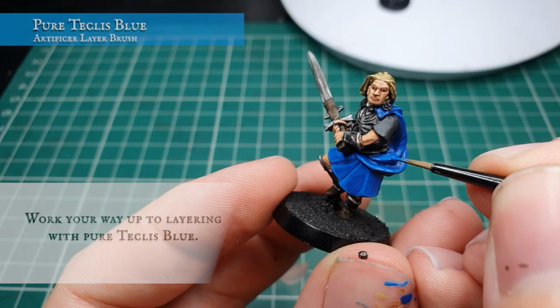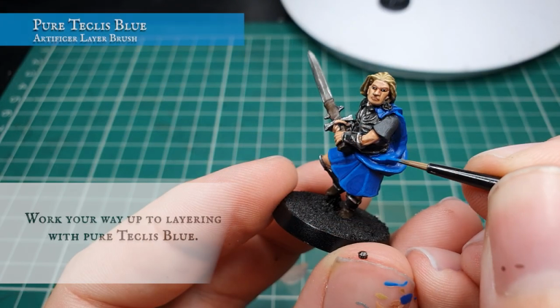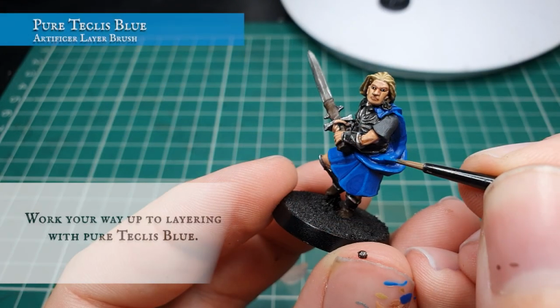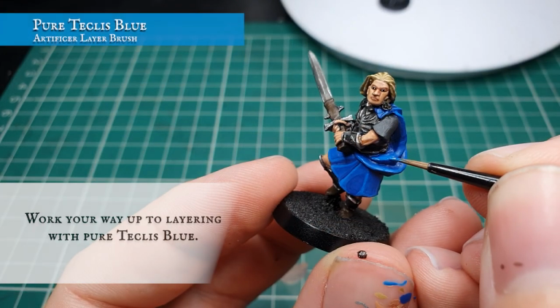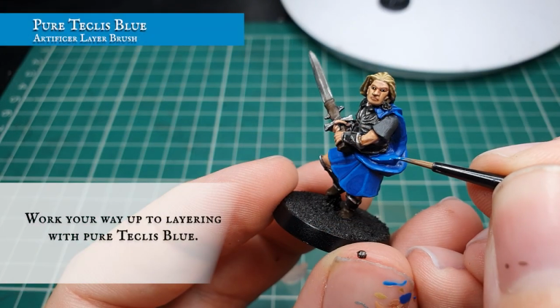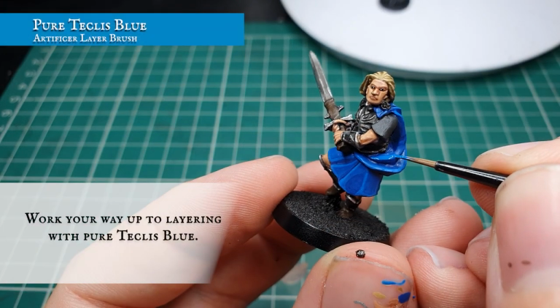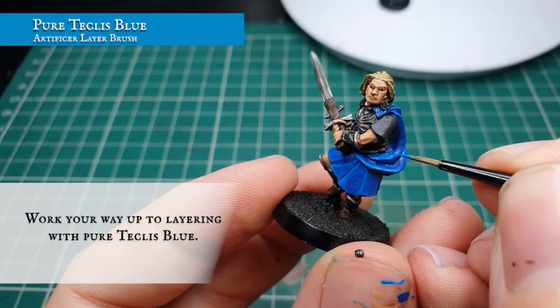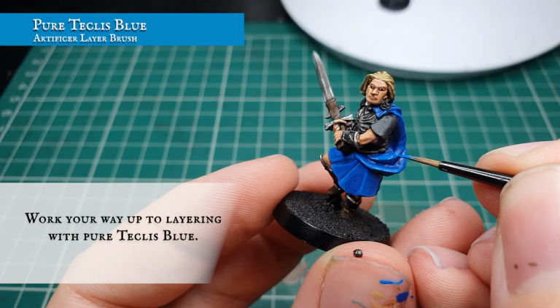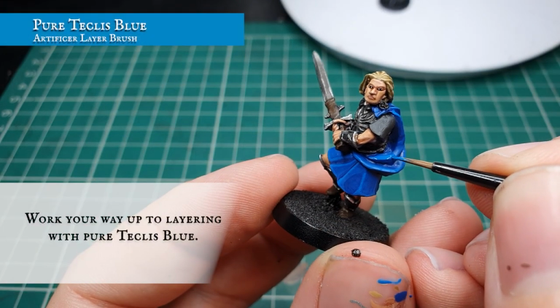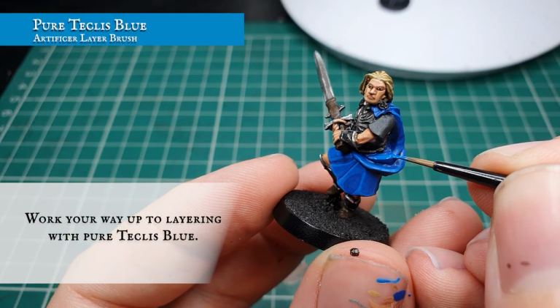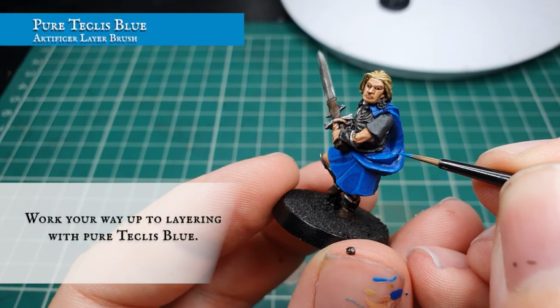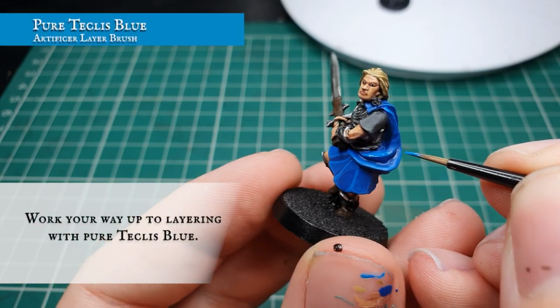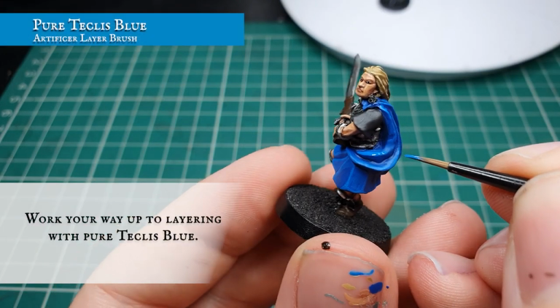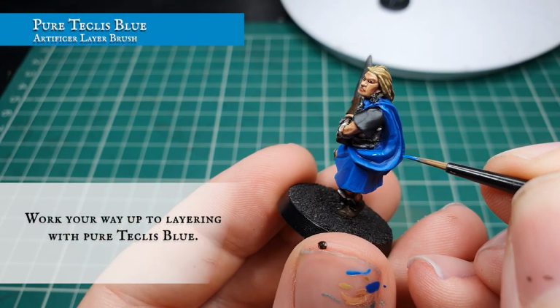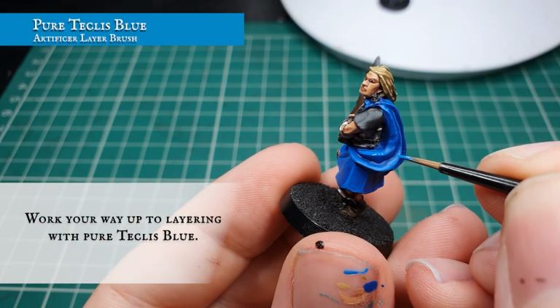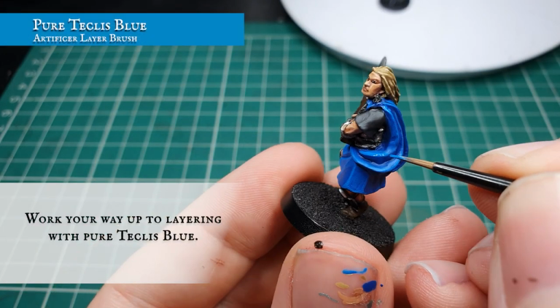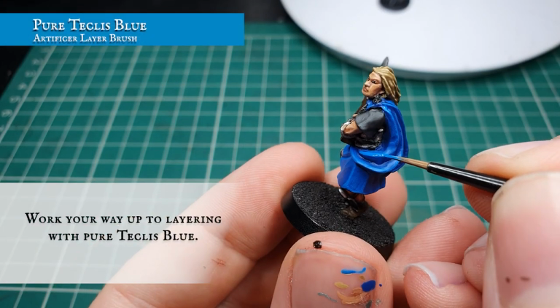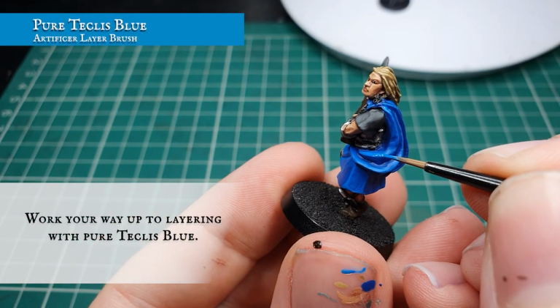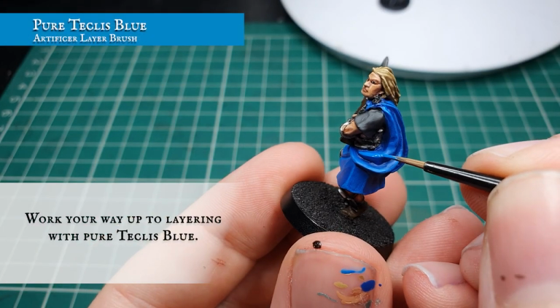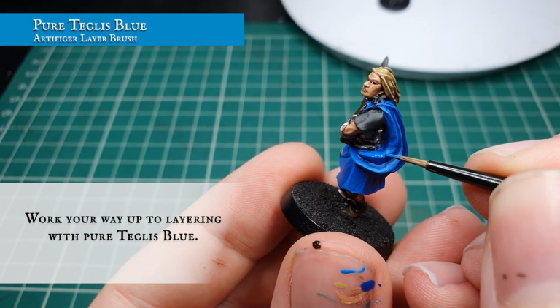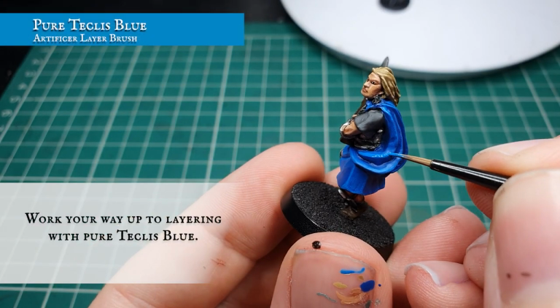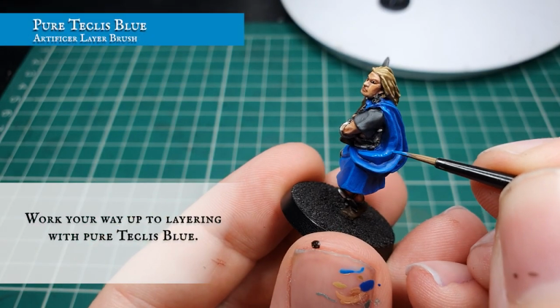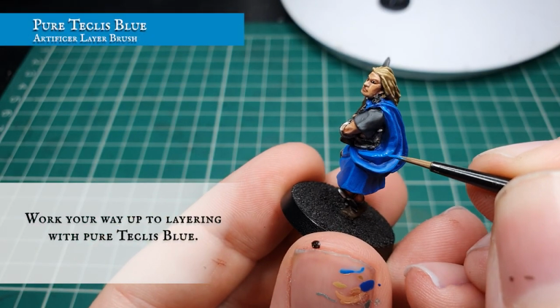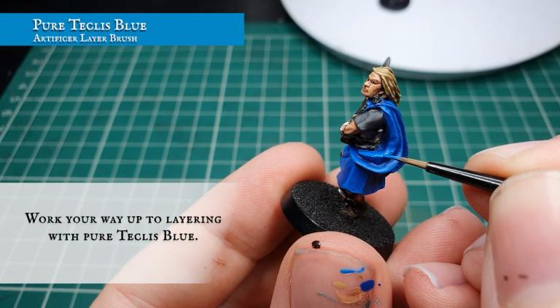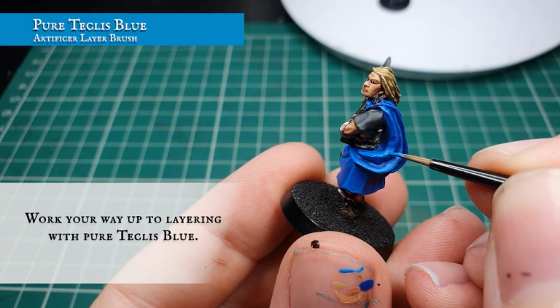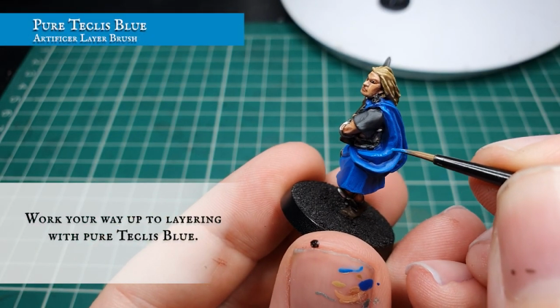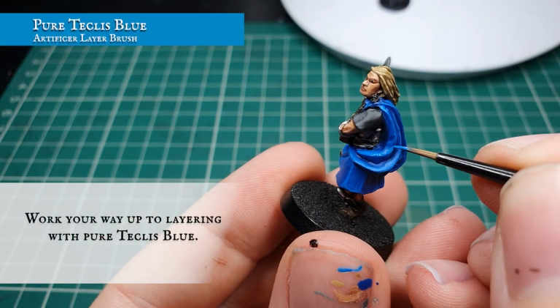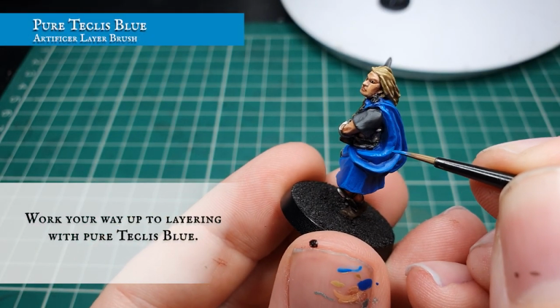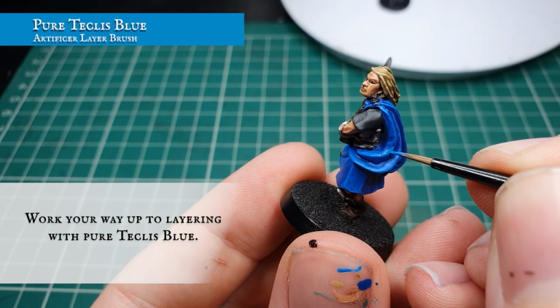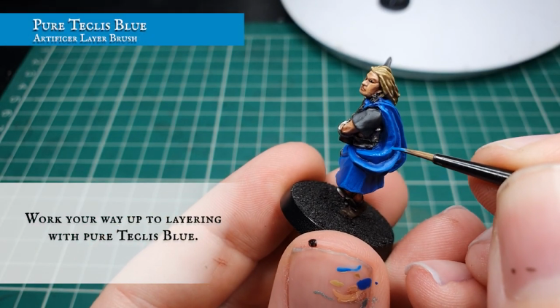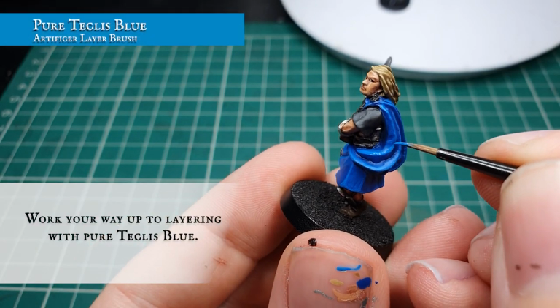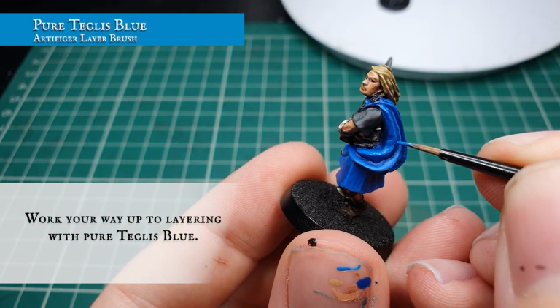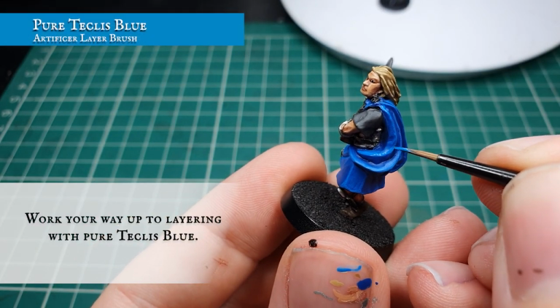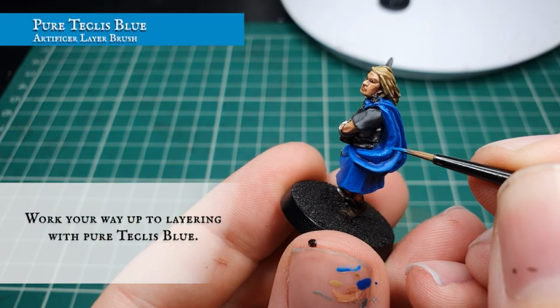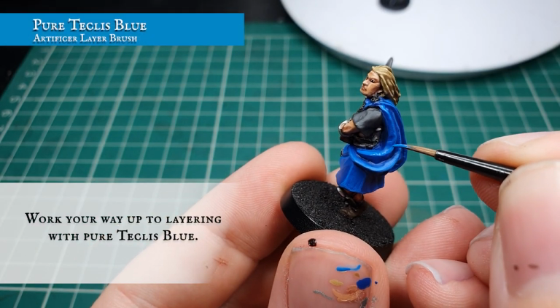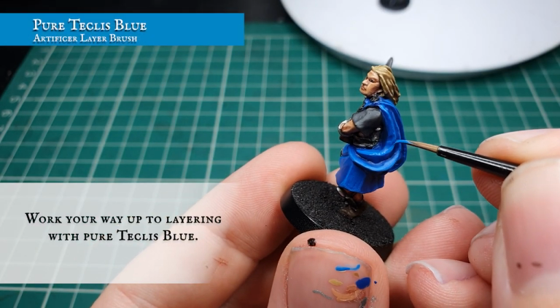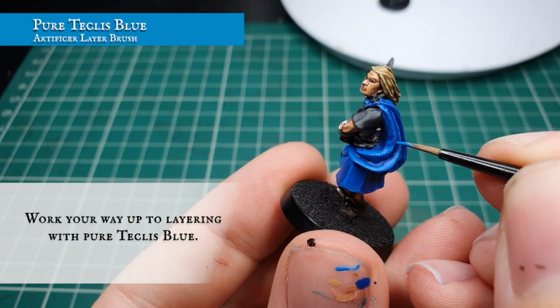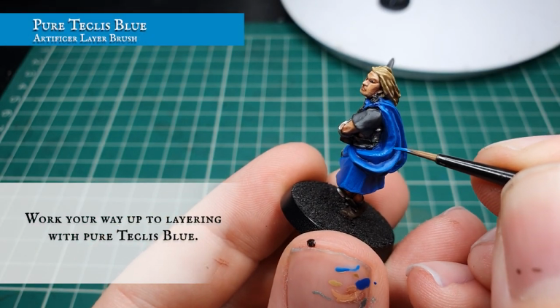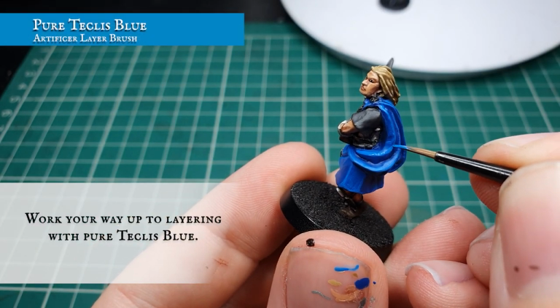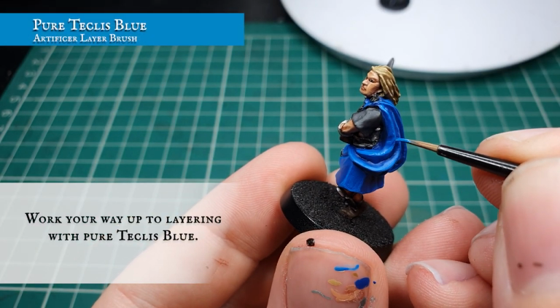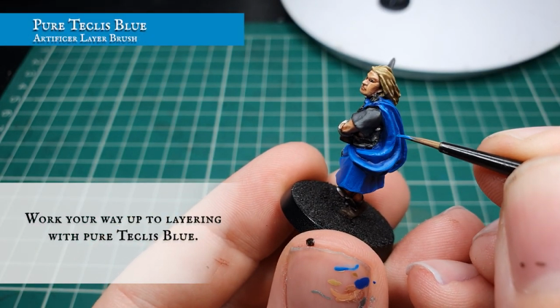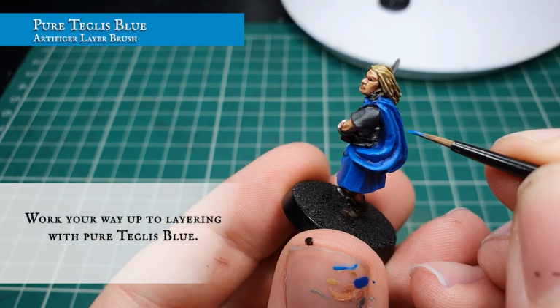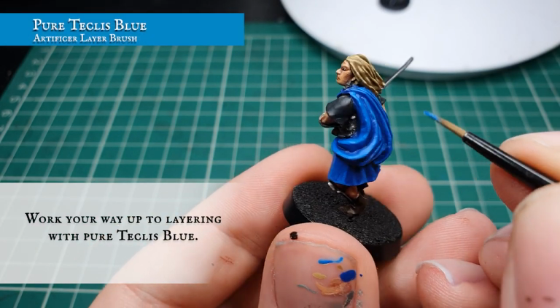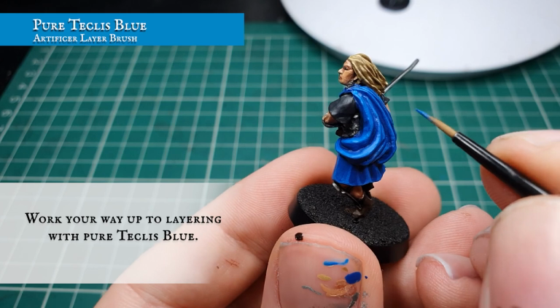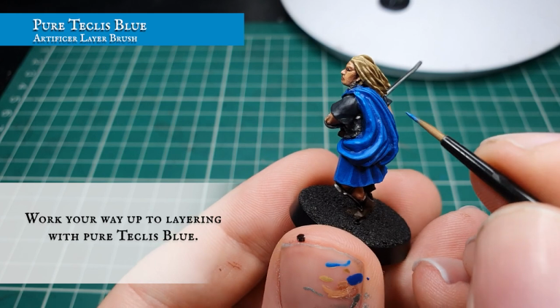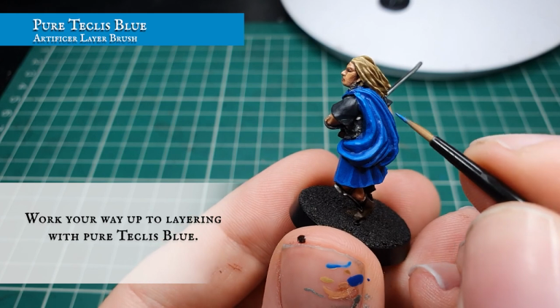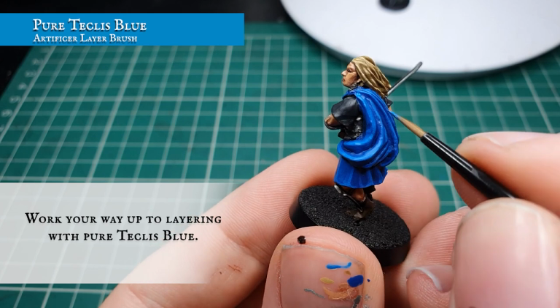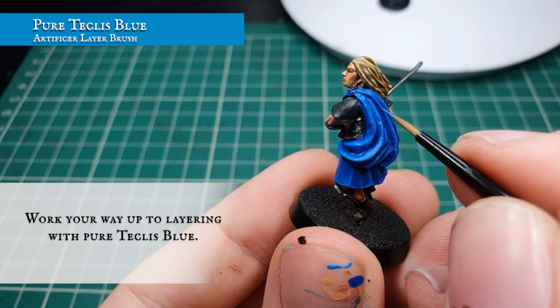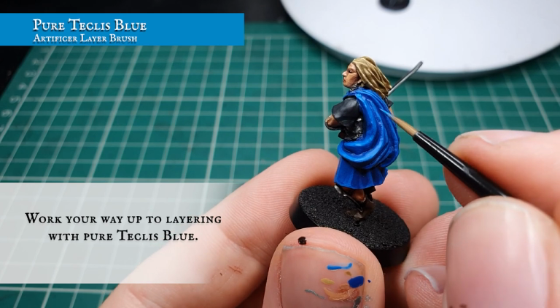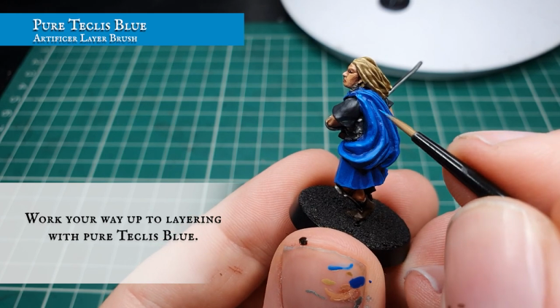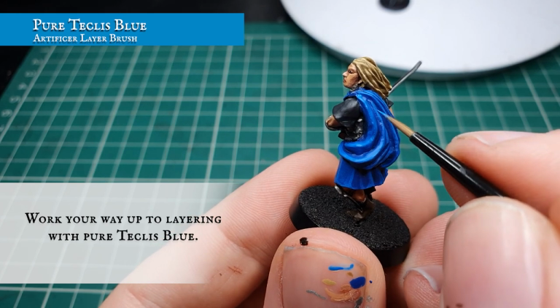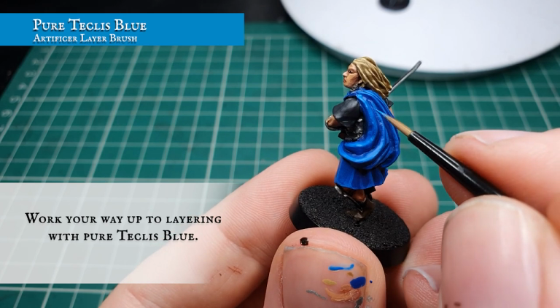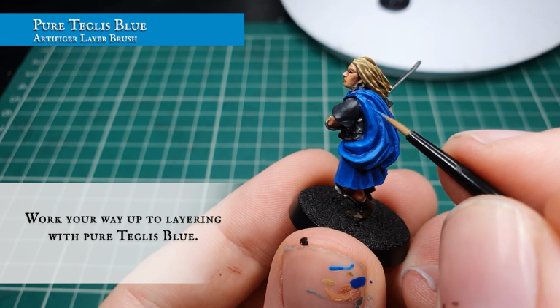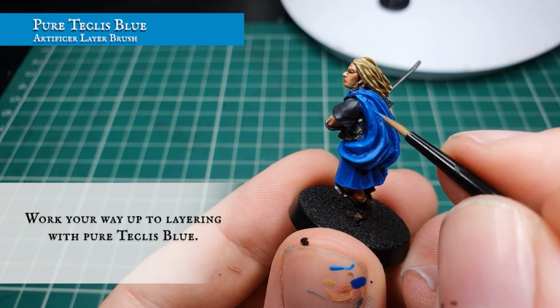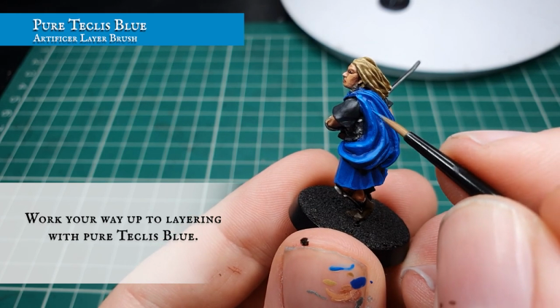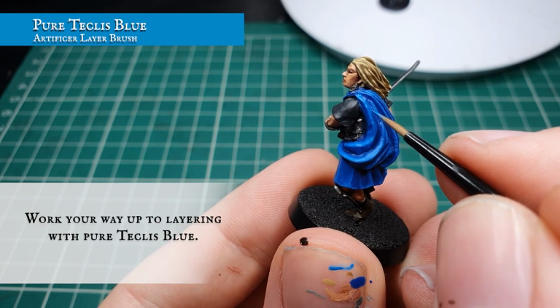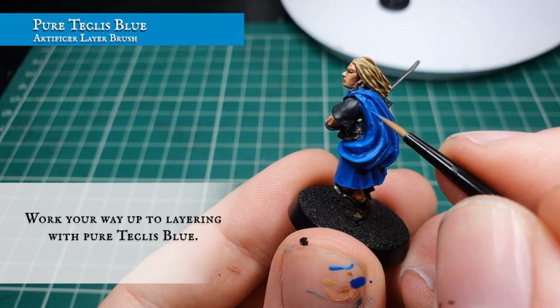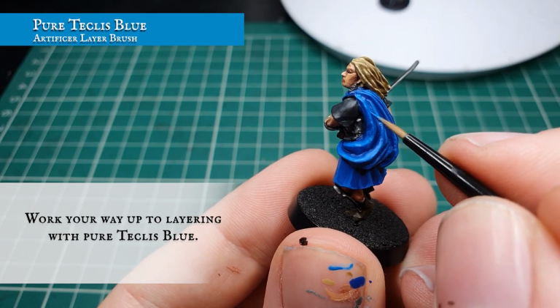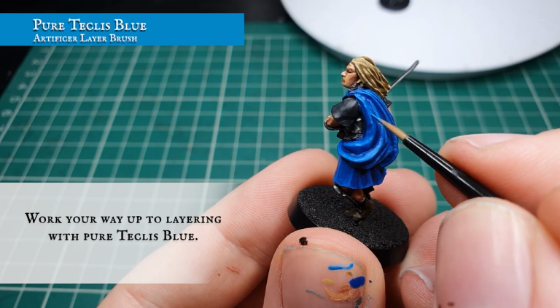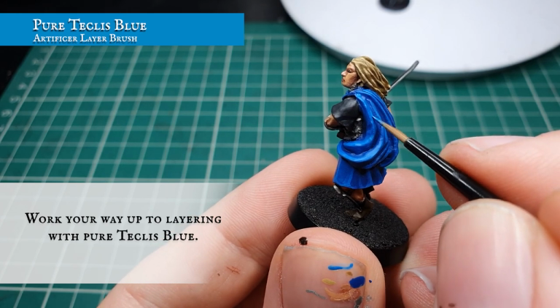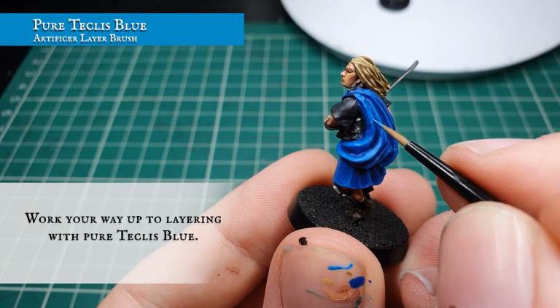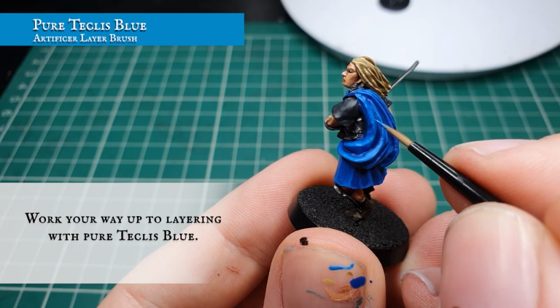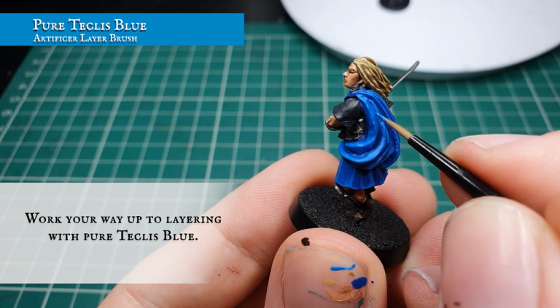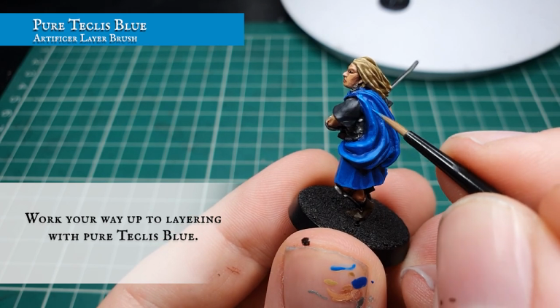As shown here, this is the model as it now looks once we've worked our way up to a pure Teclis Blue layer stage, in preparation for our highlighting stages.